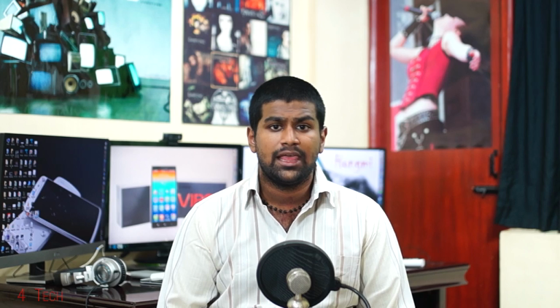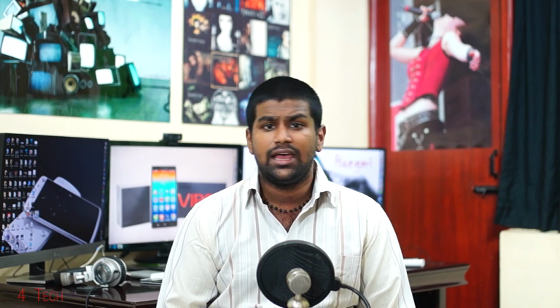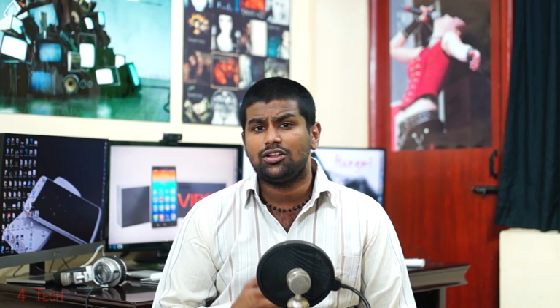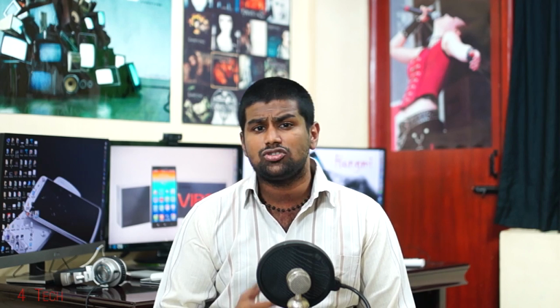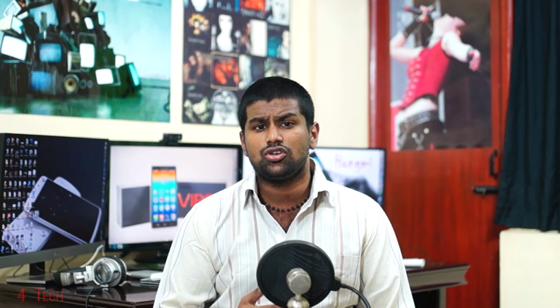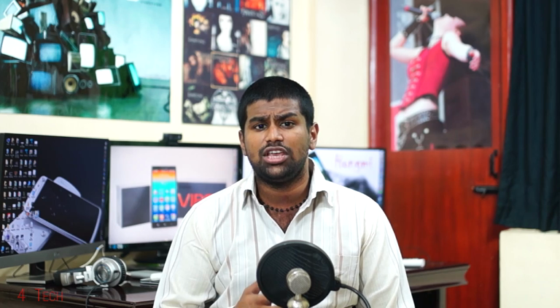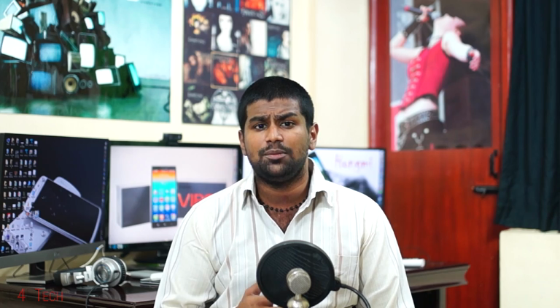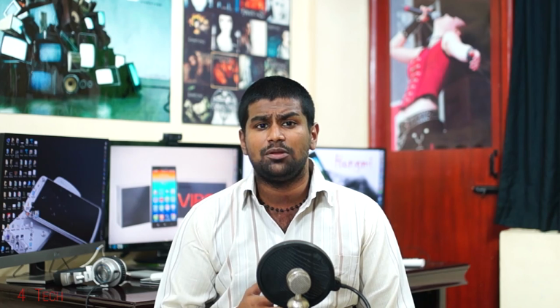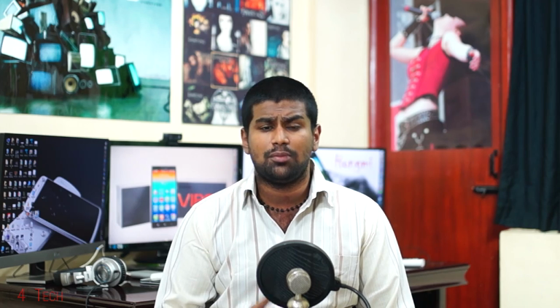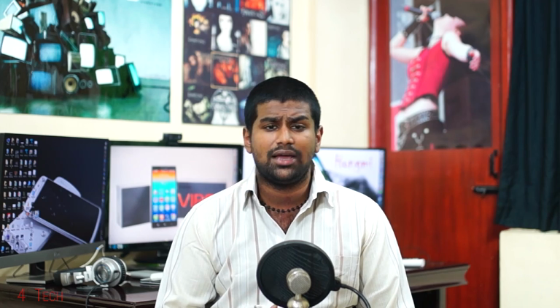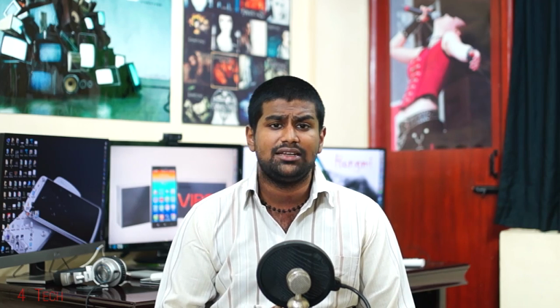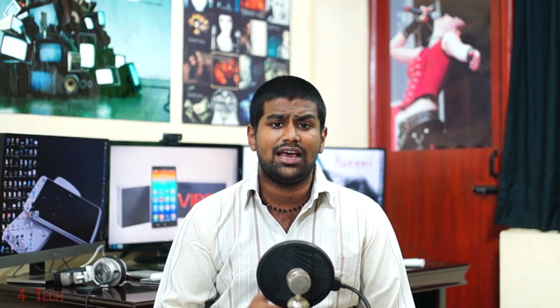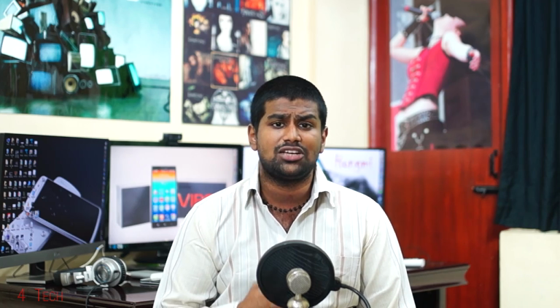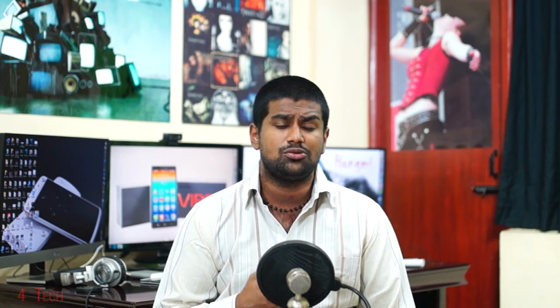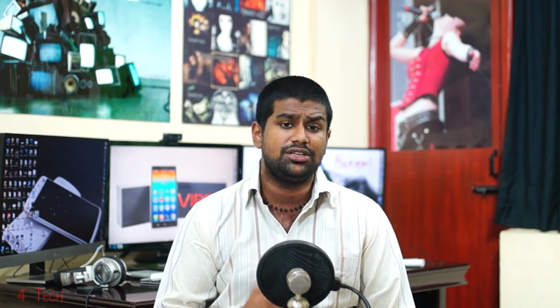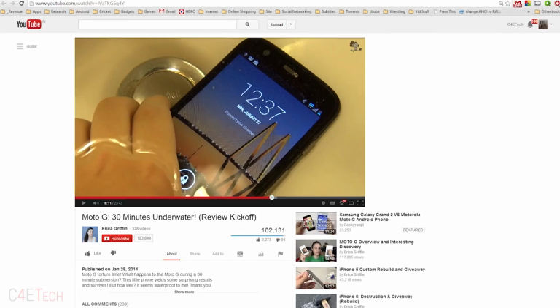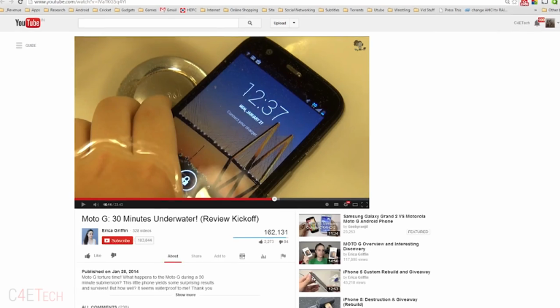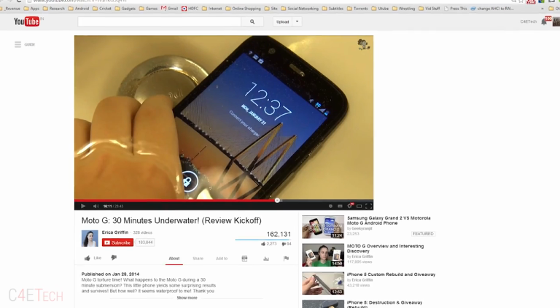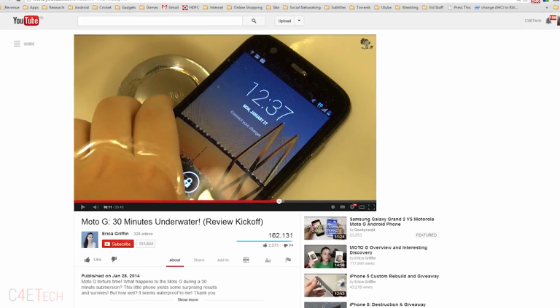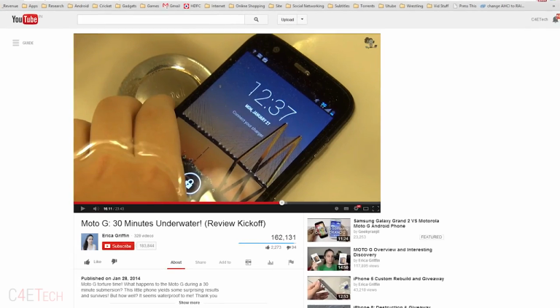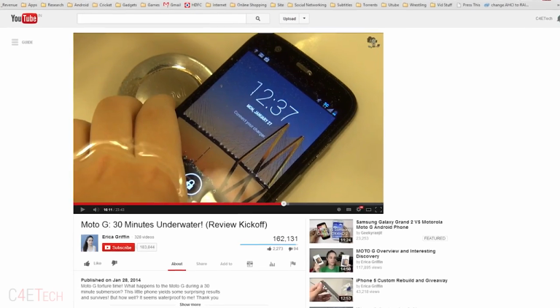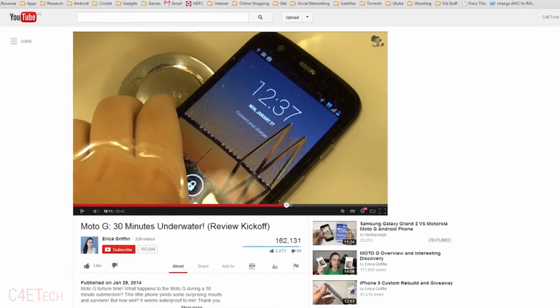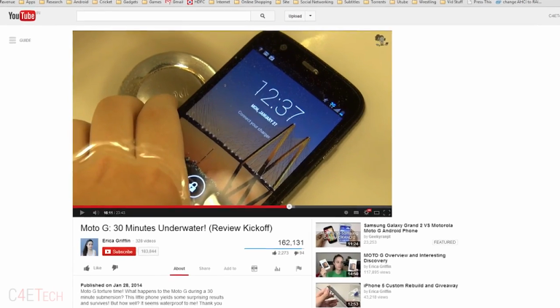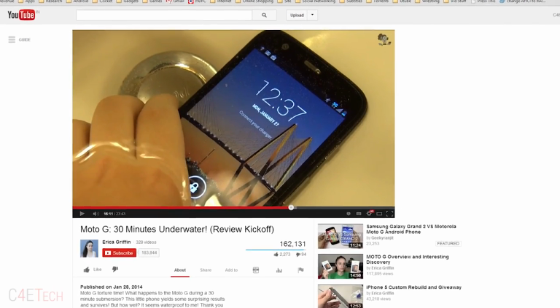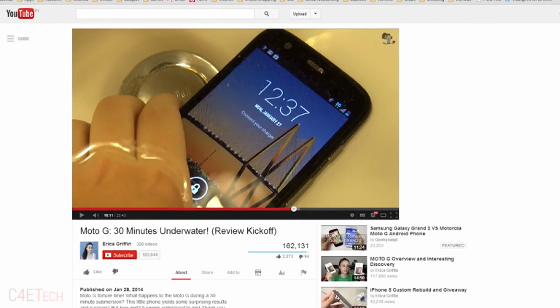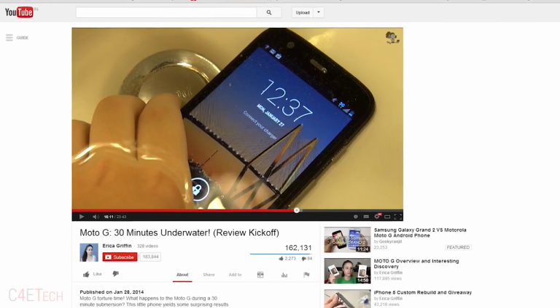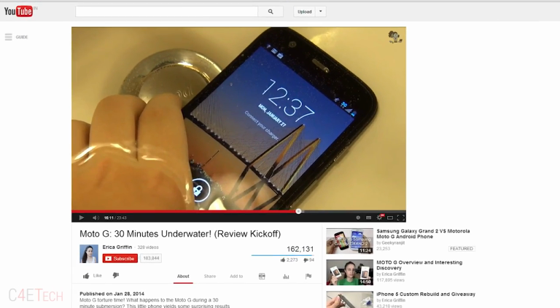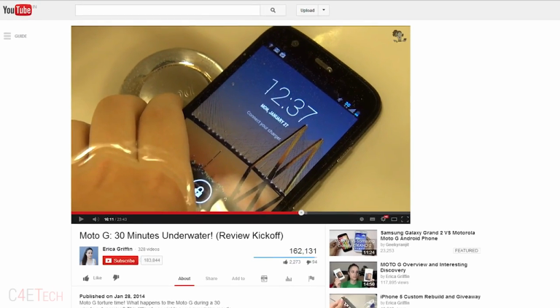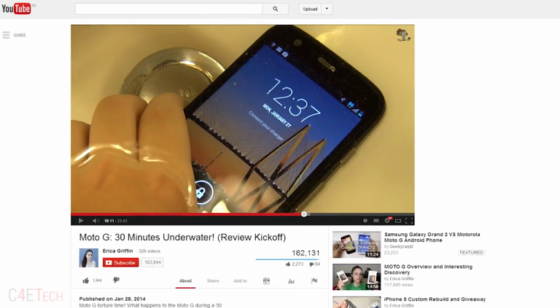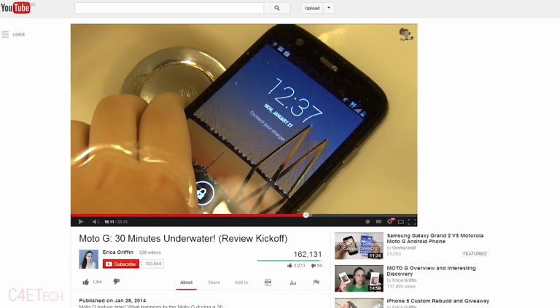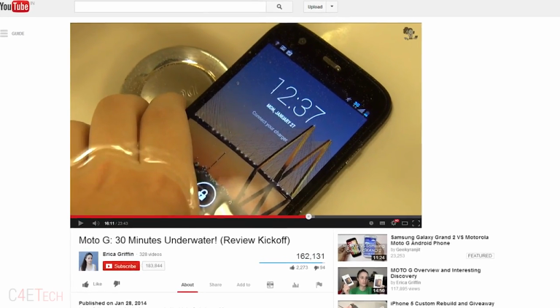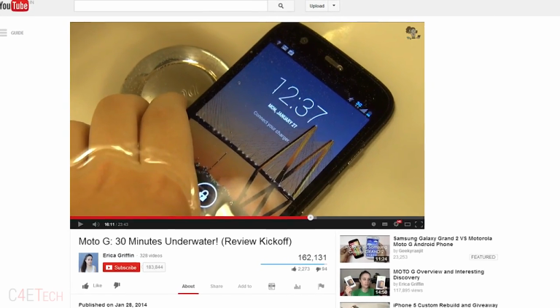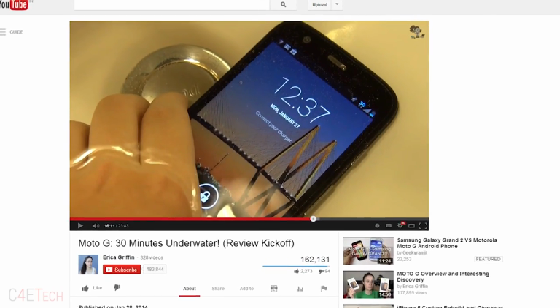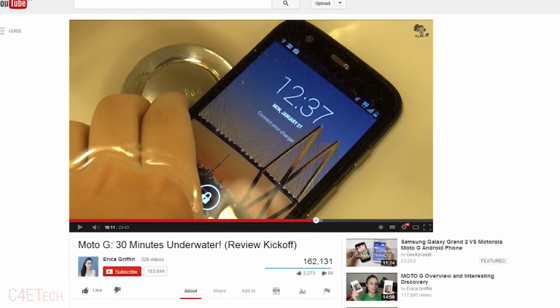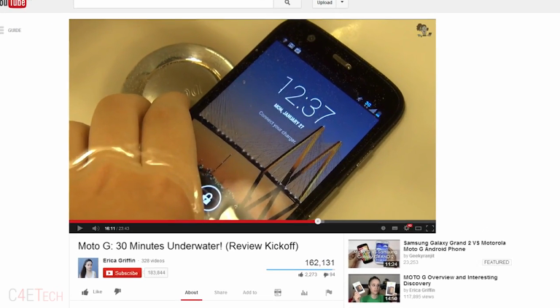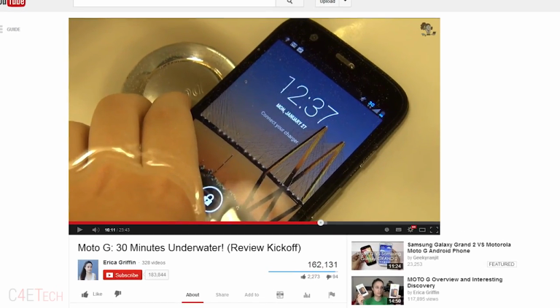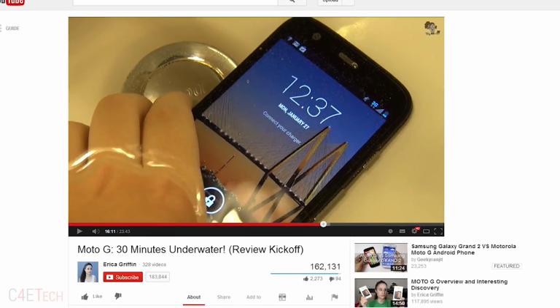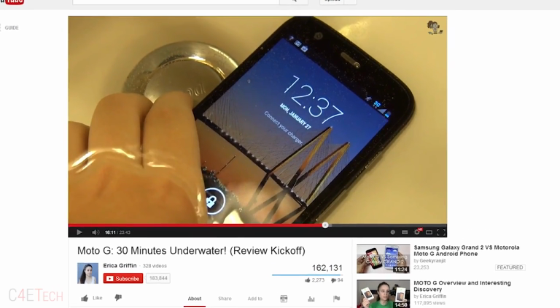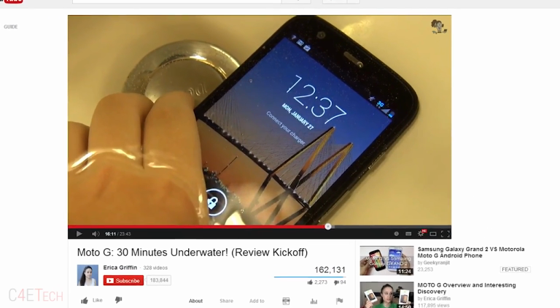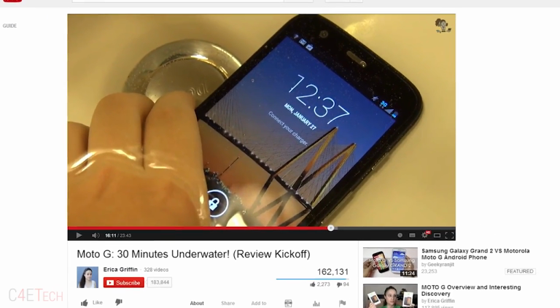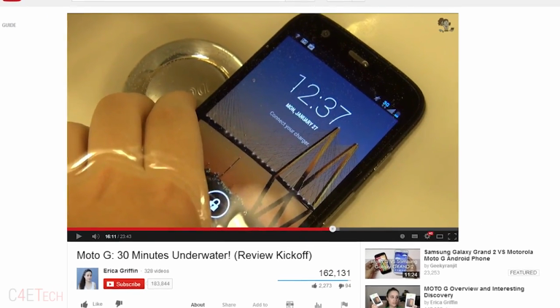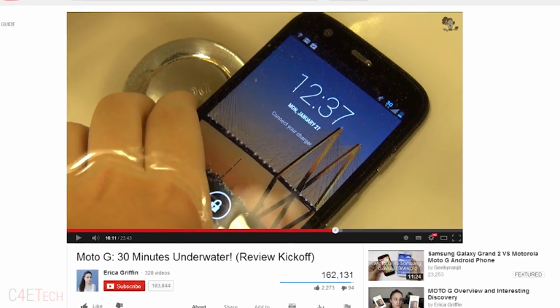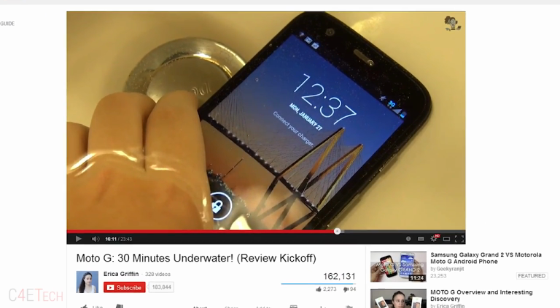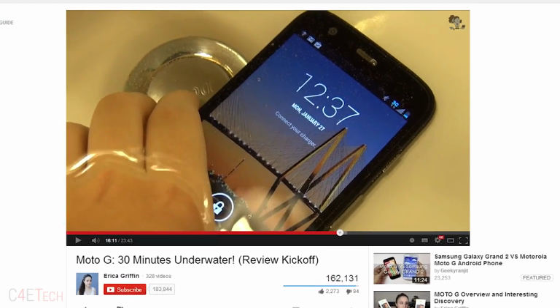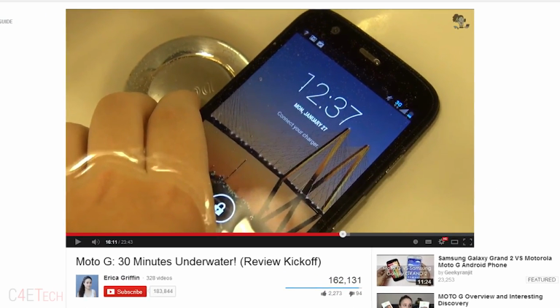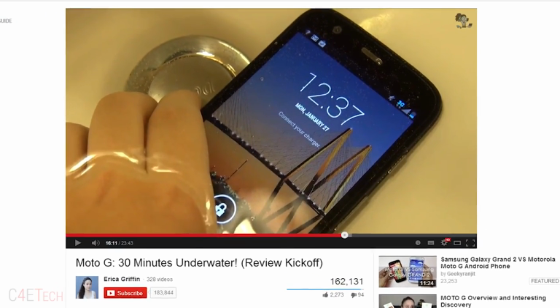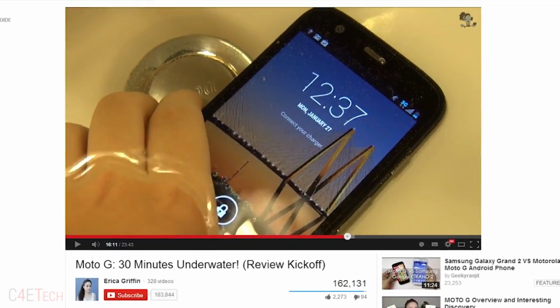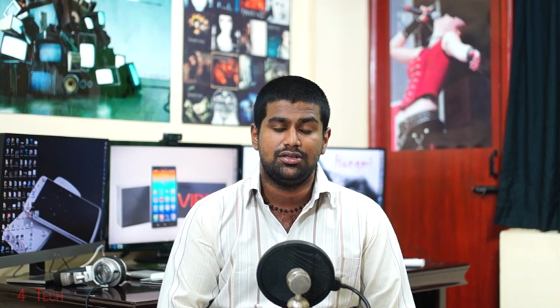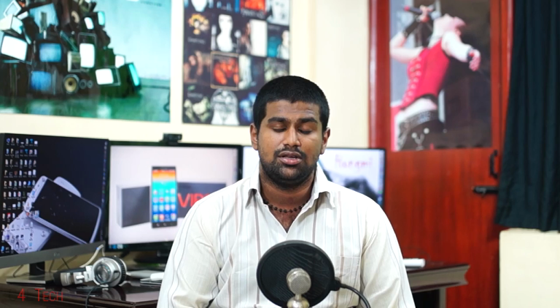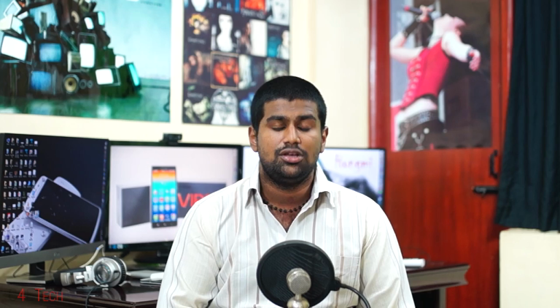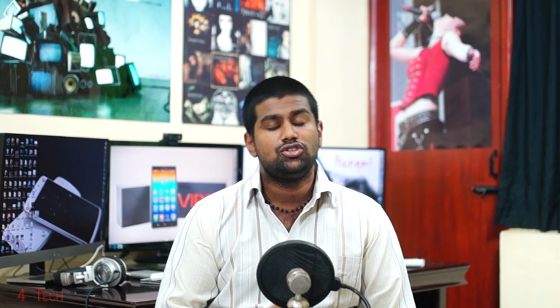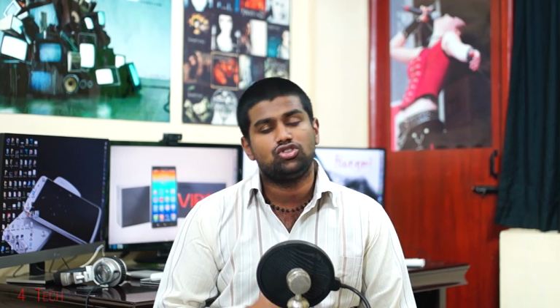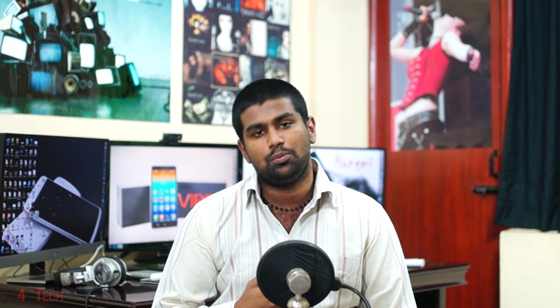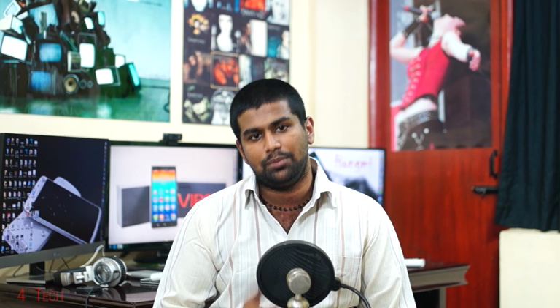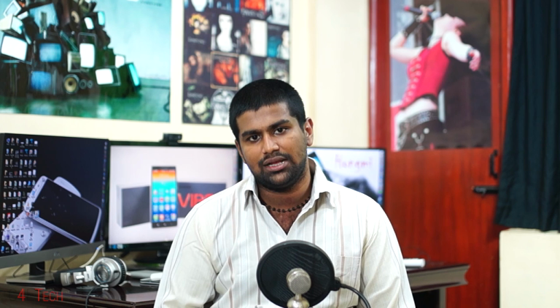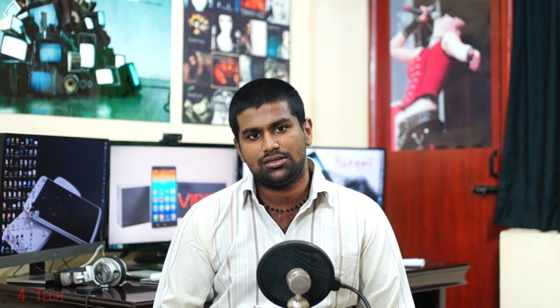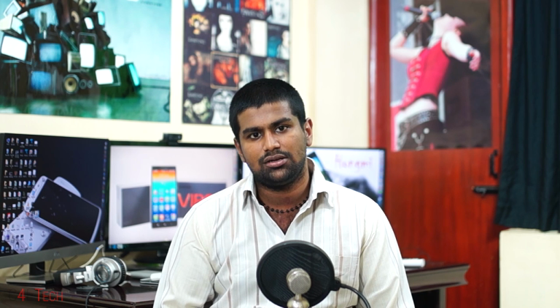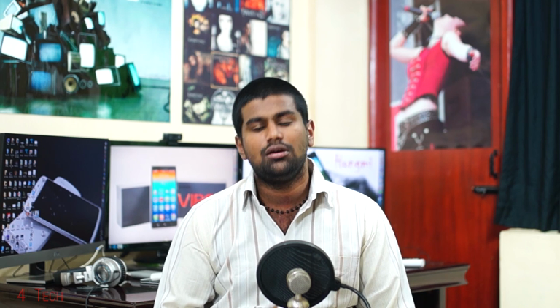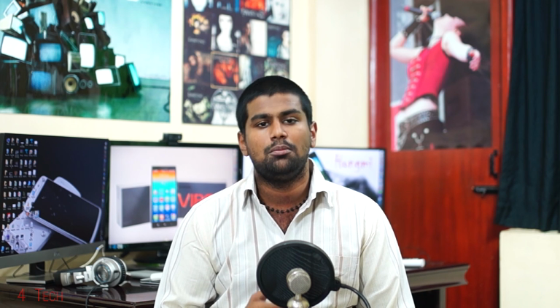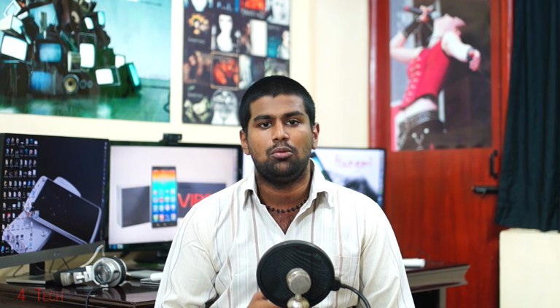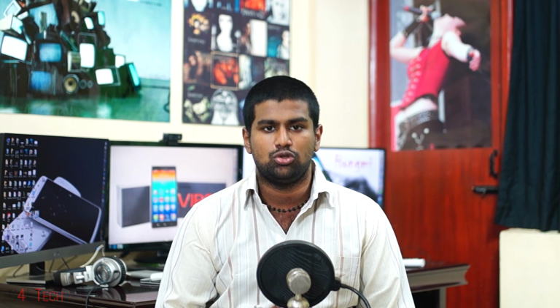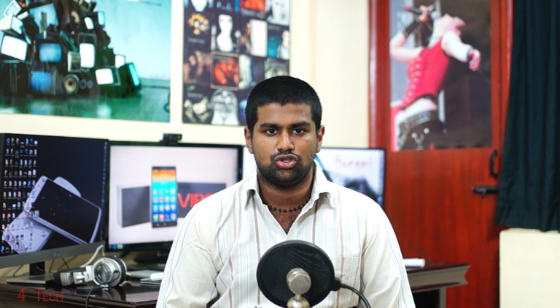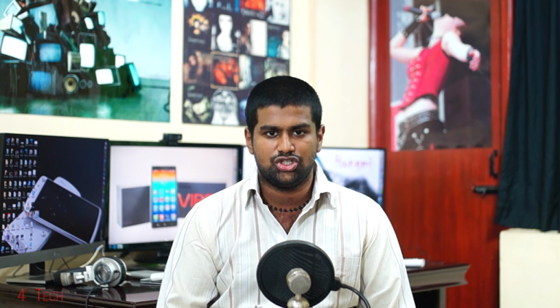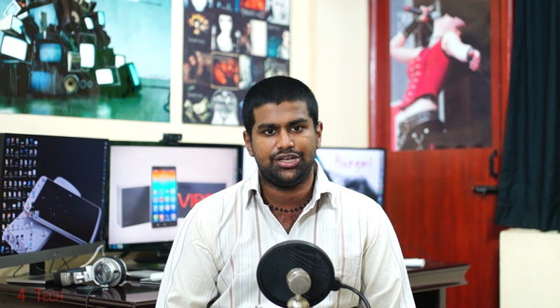Also keep in mind it actually survives minor water damage even without IP certification. So for build, Moto G.